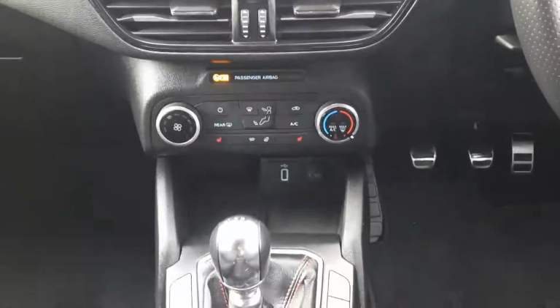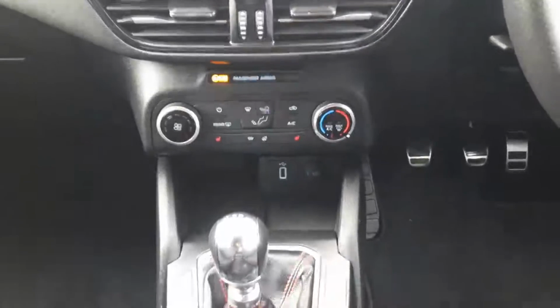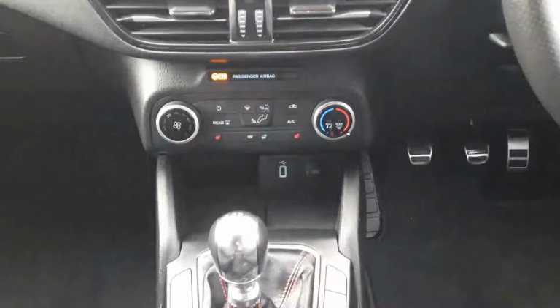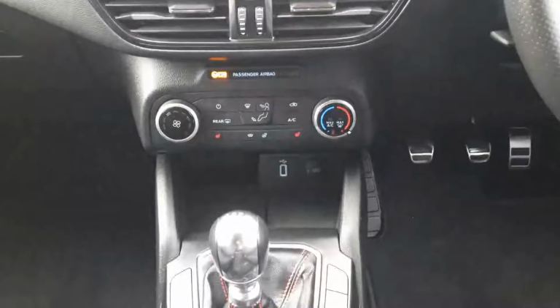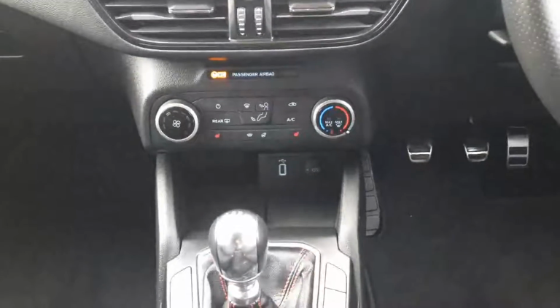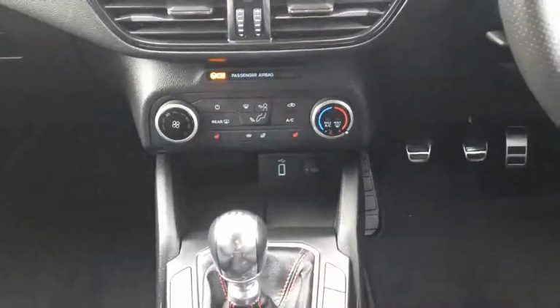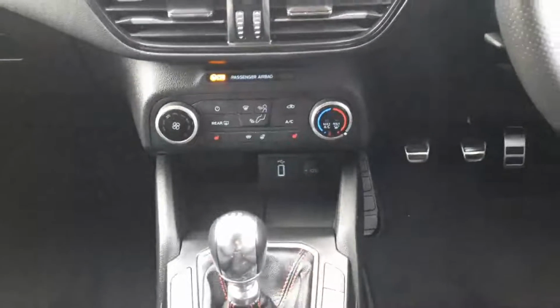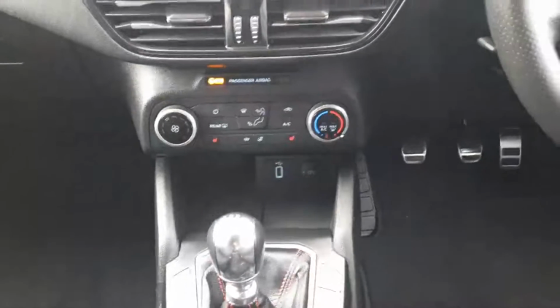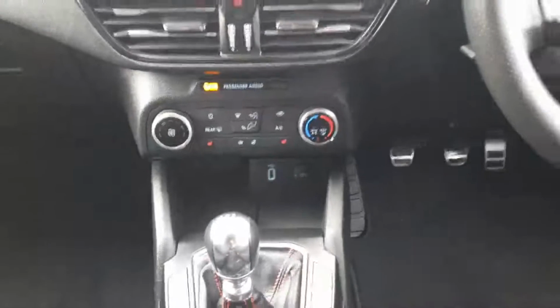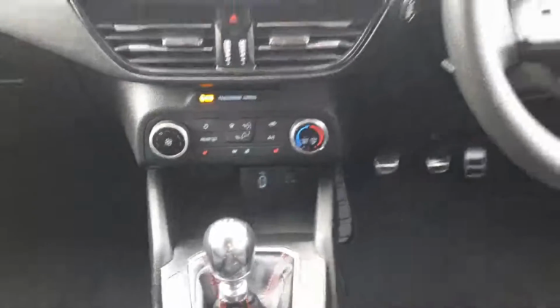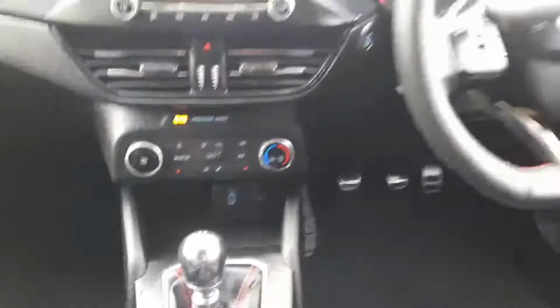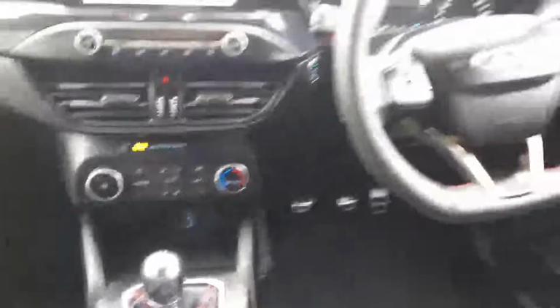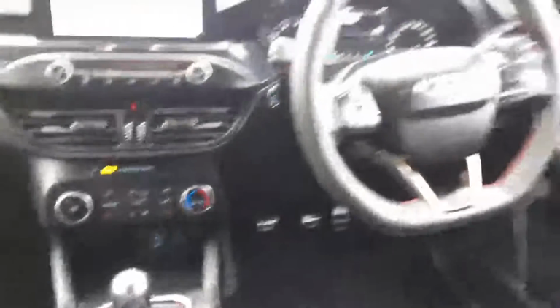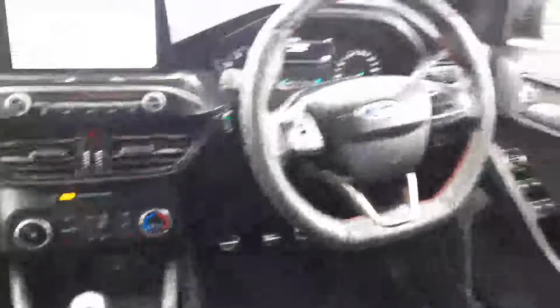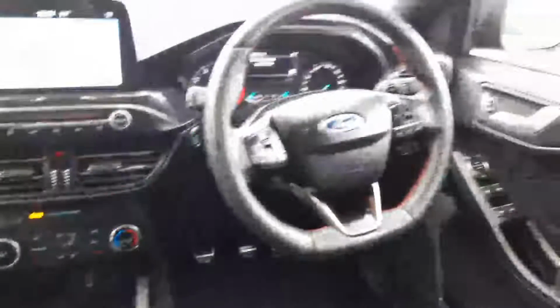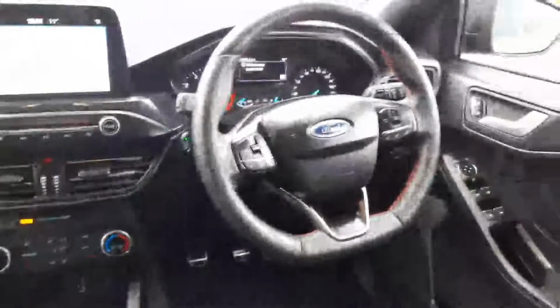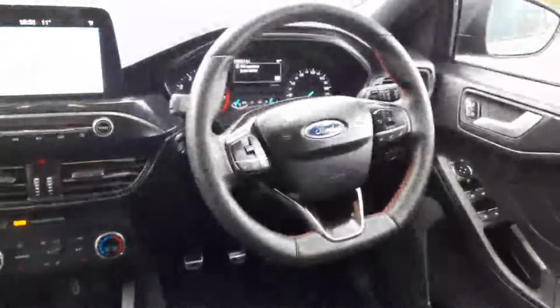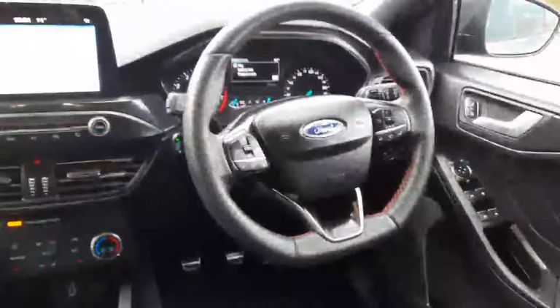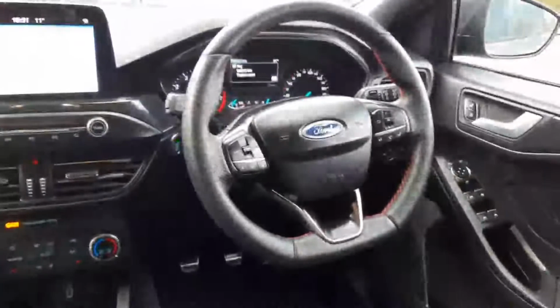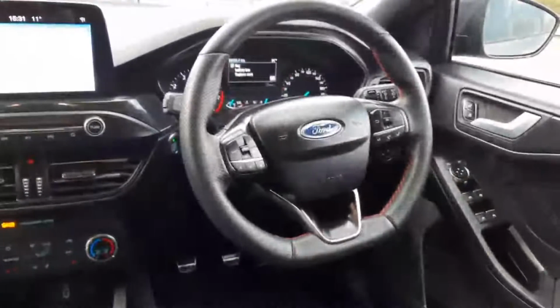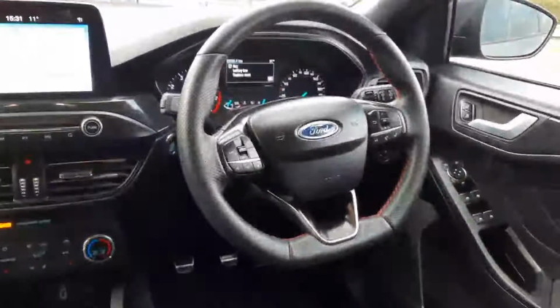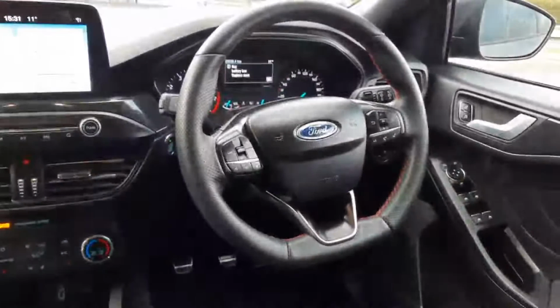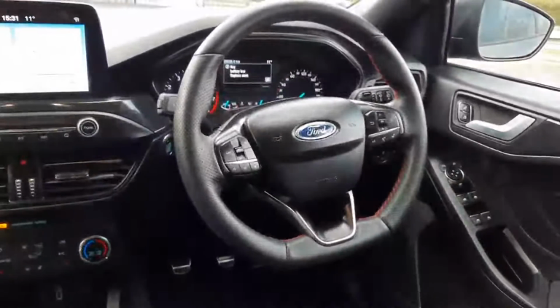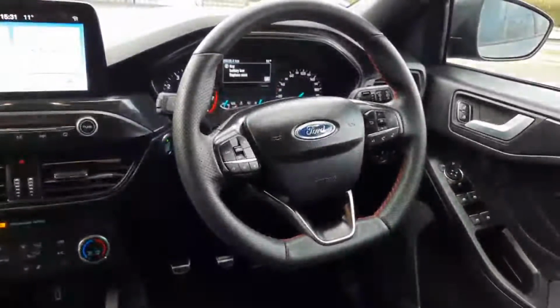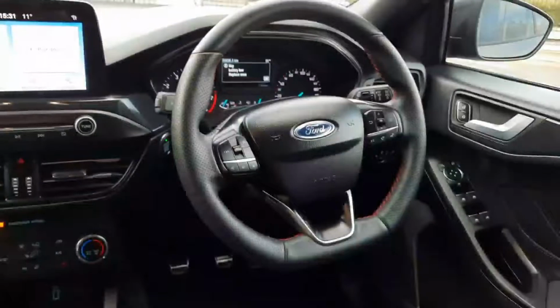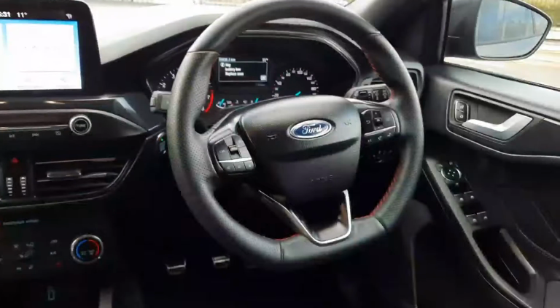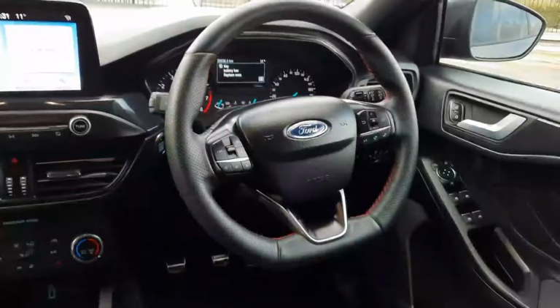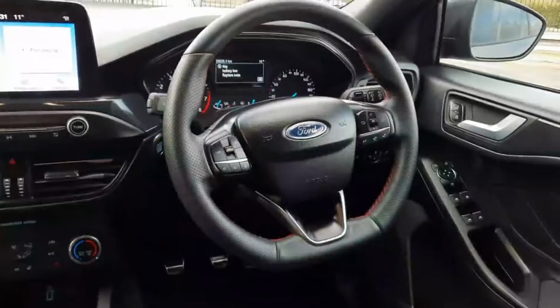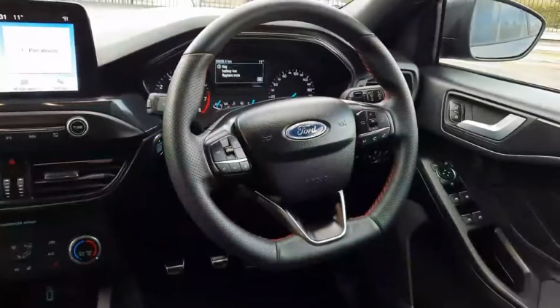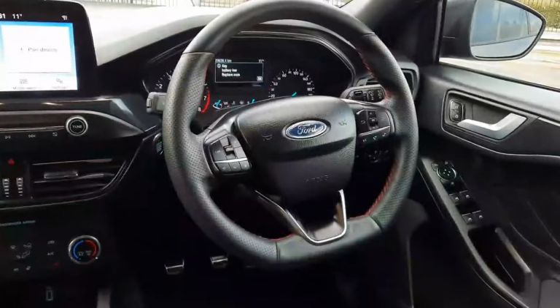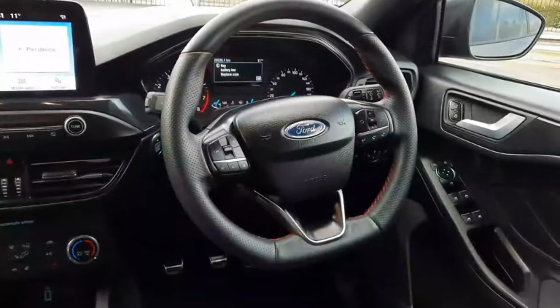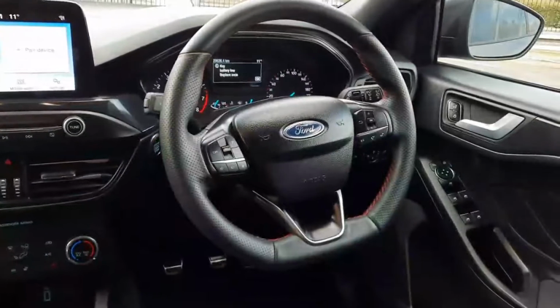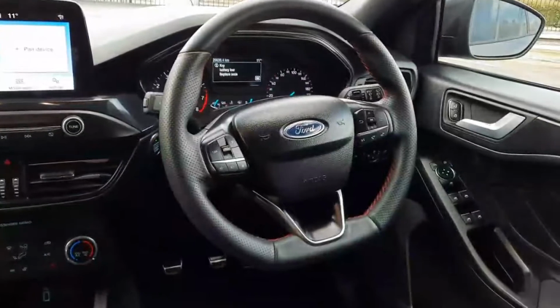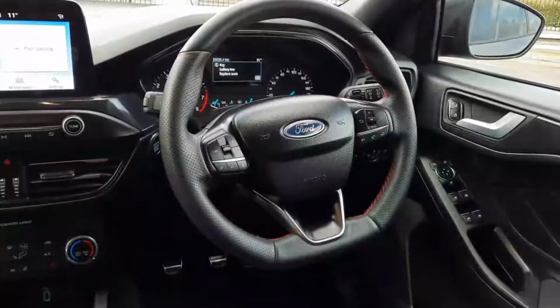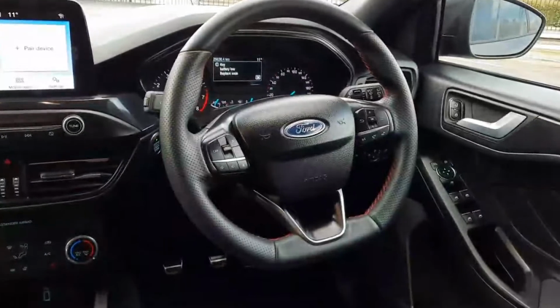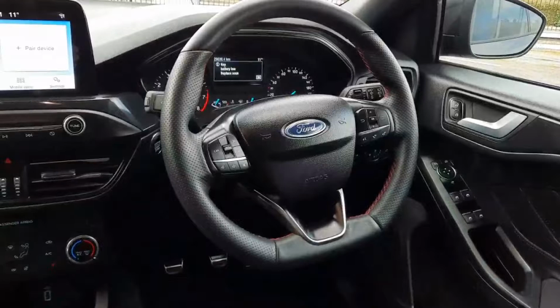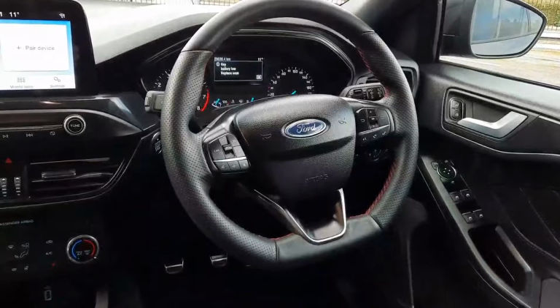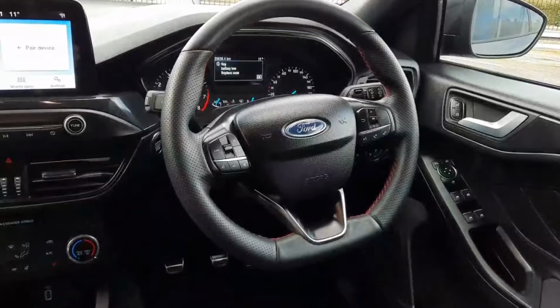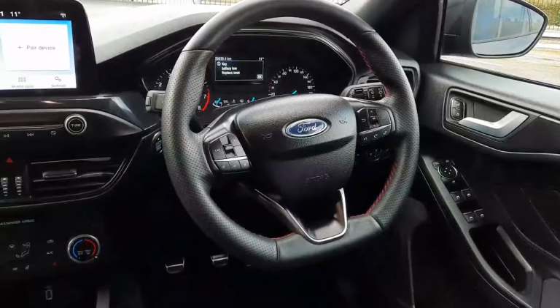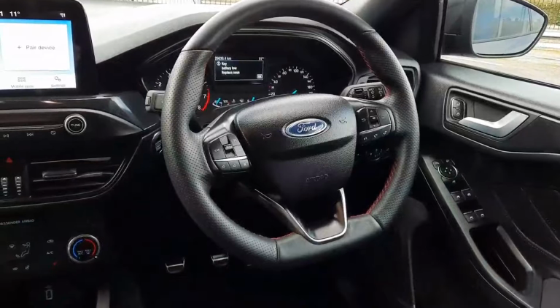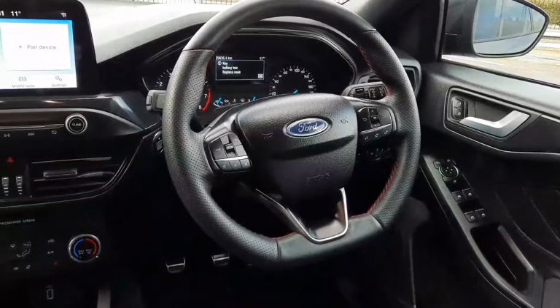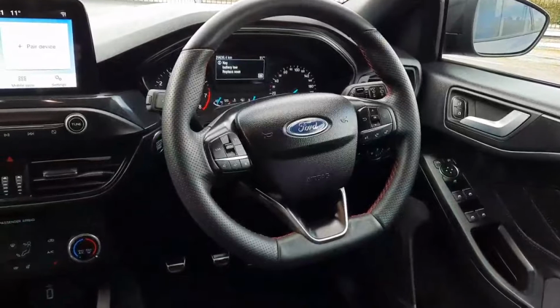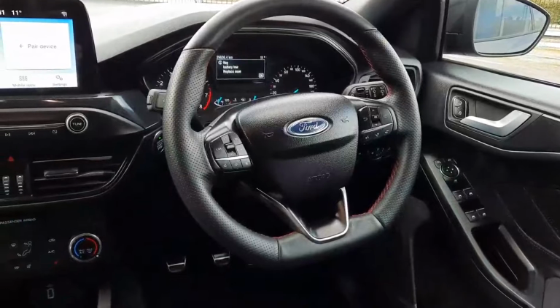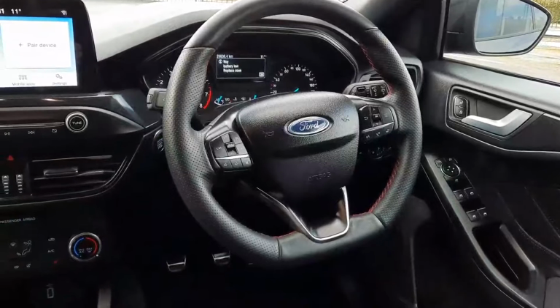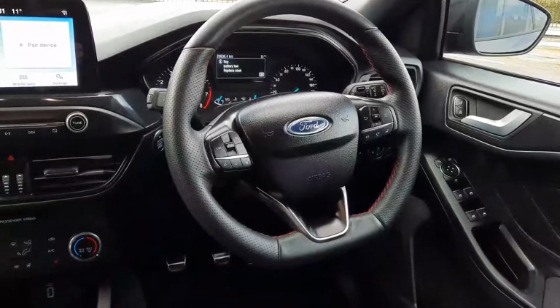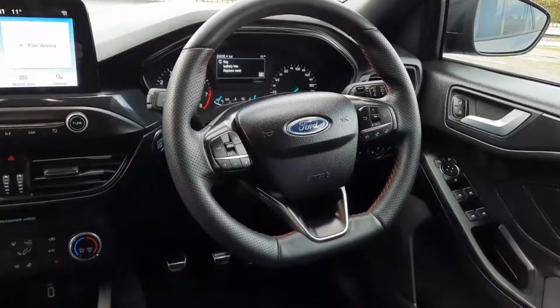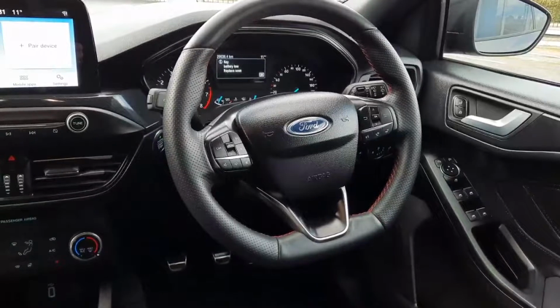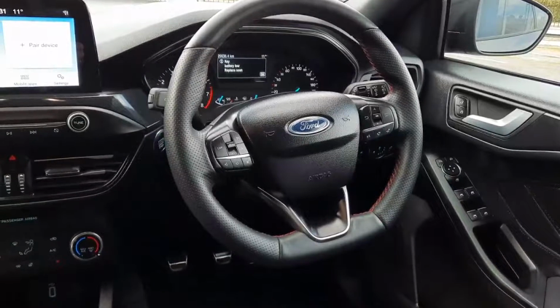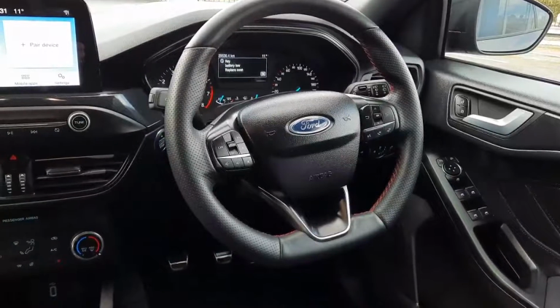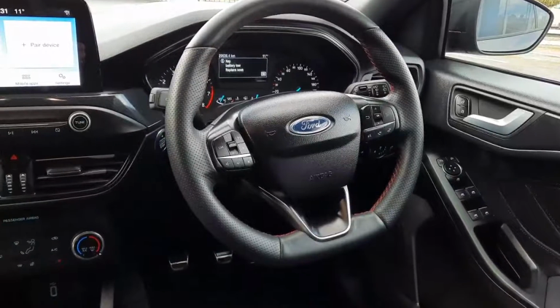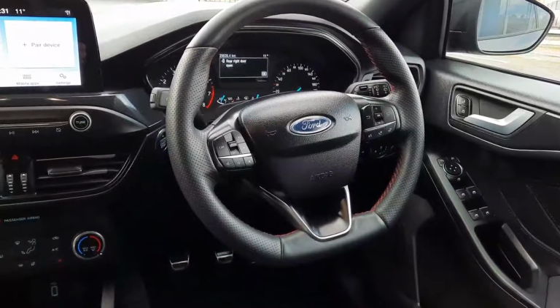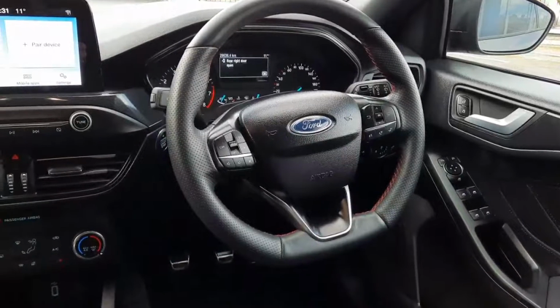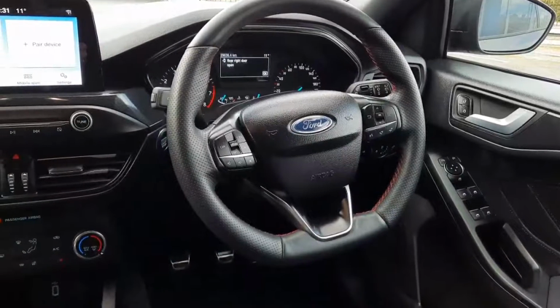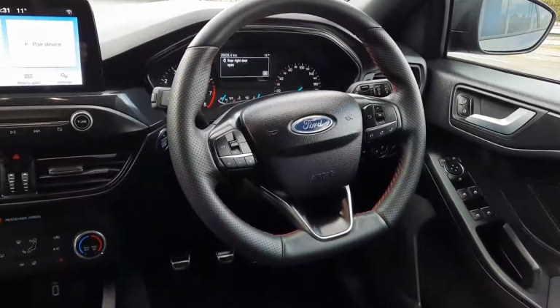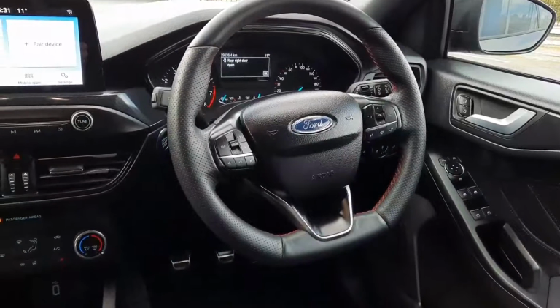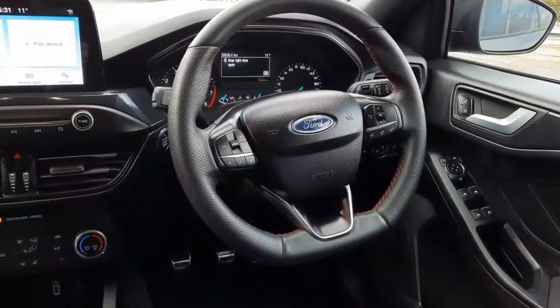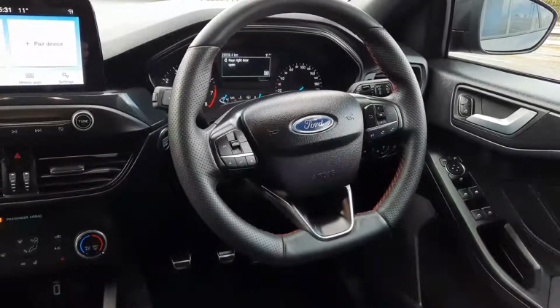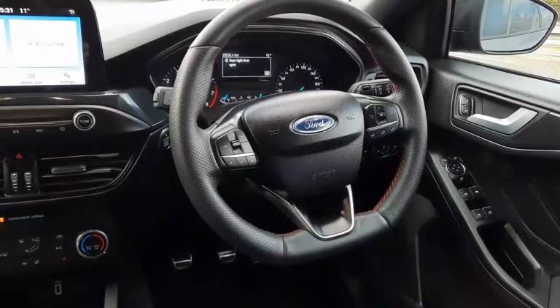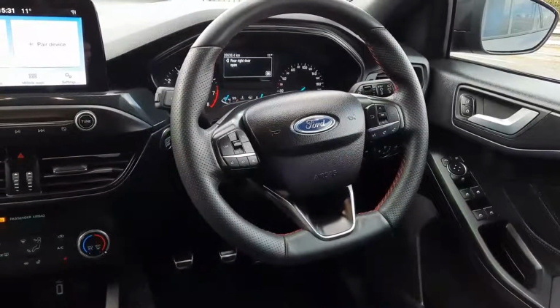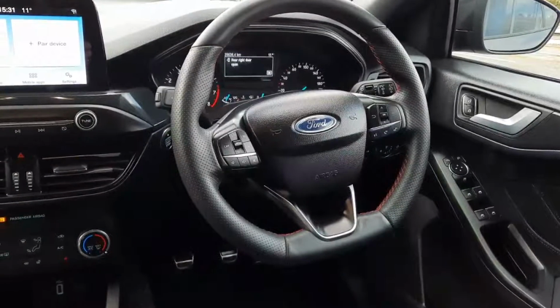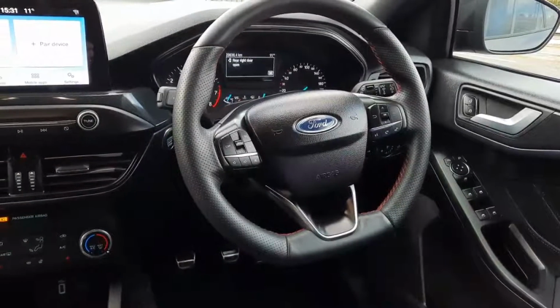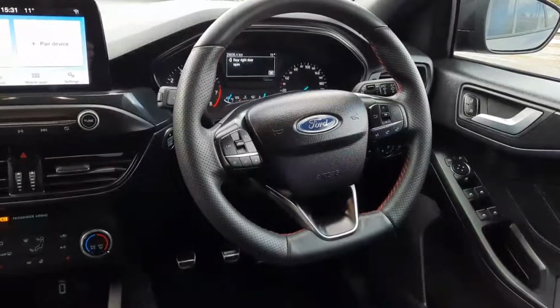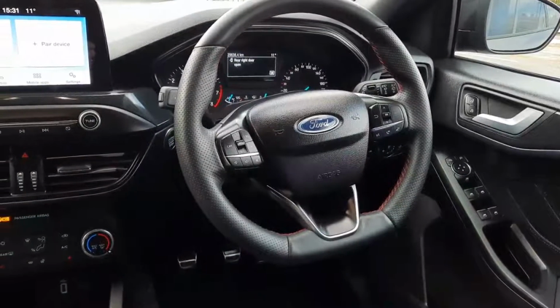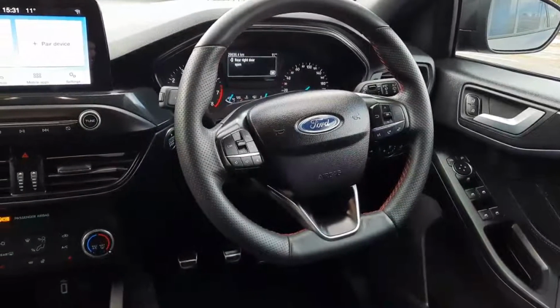USB connection here. Up here we have the leather multi-function steering wheel, so we have radio, phone controls, and cruise control all up here.